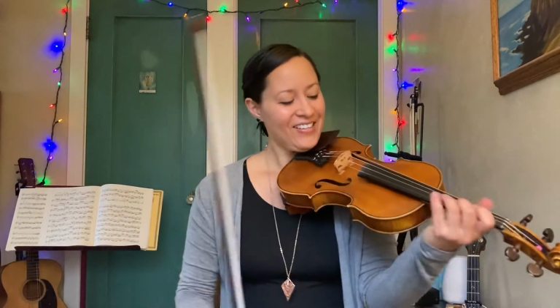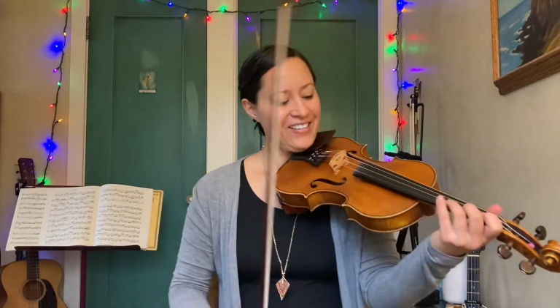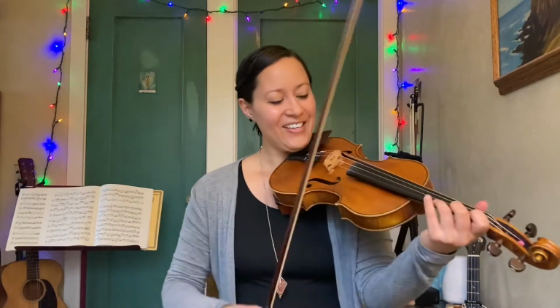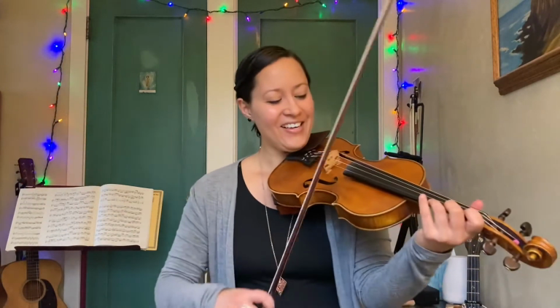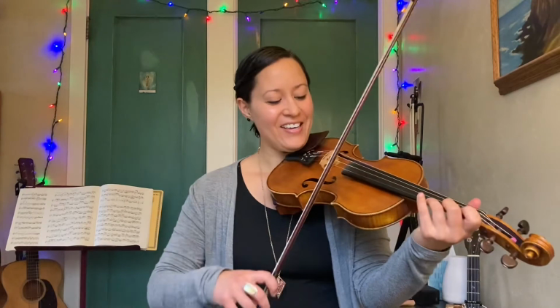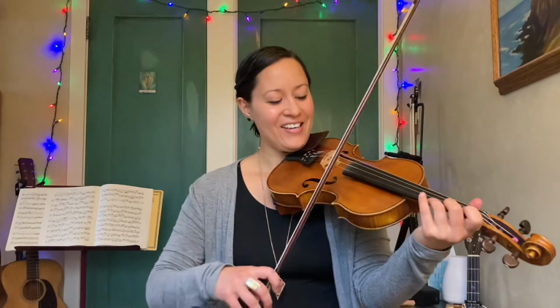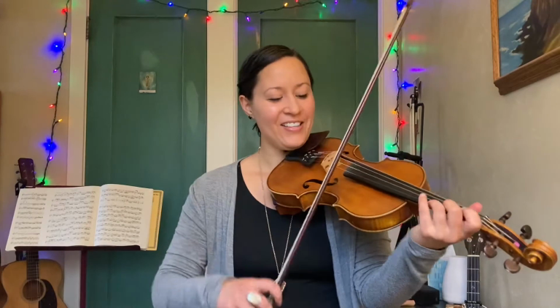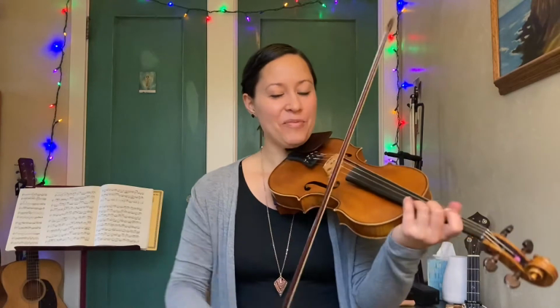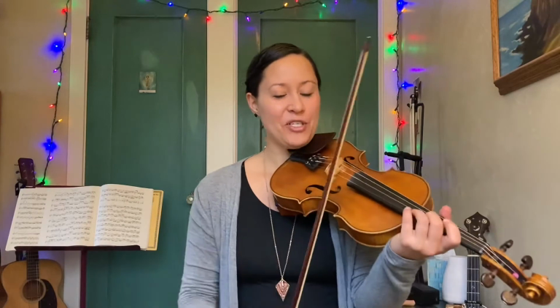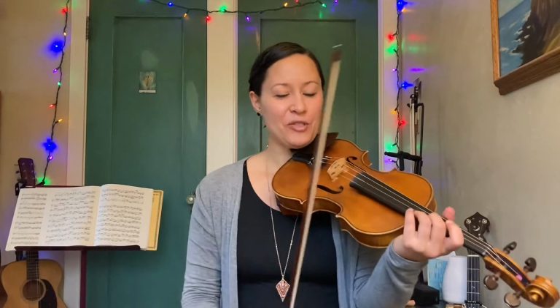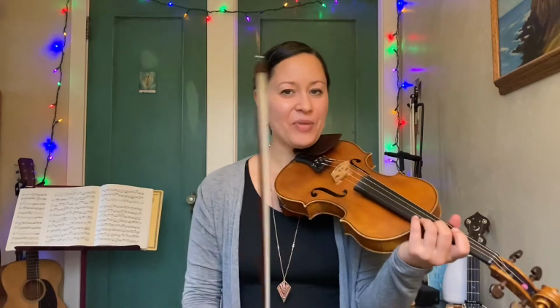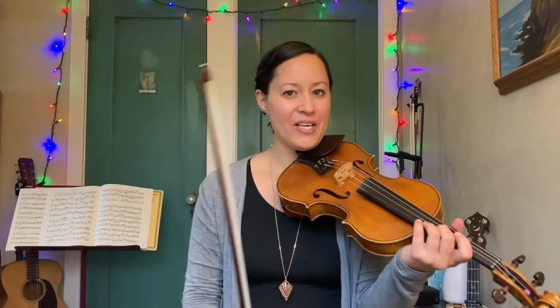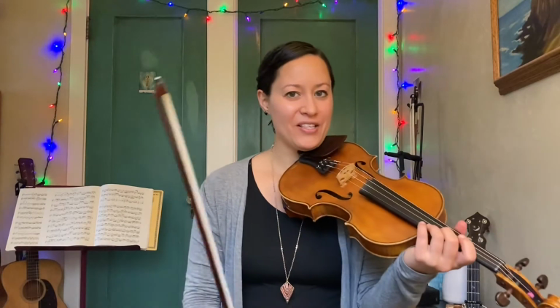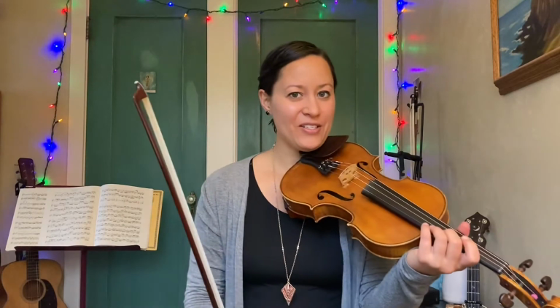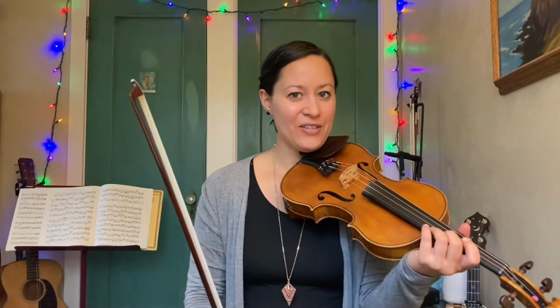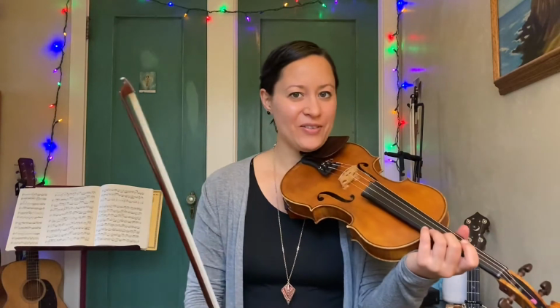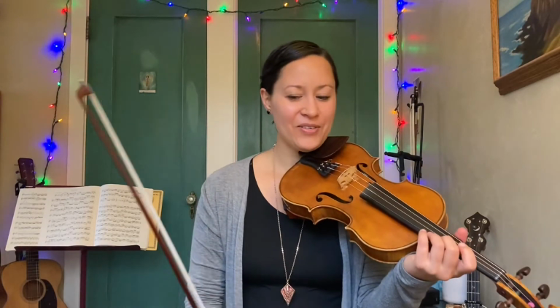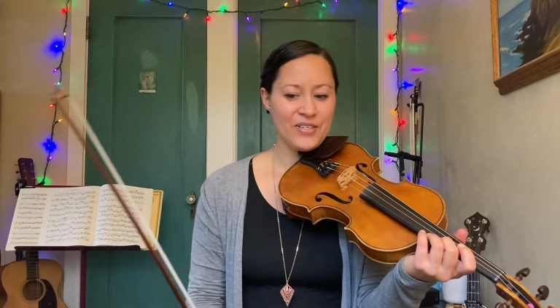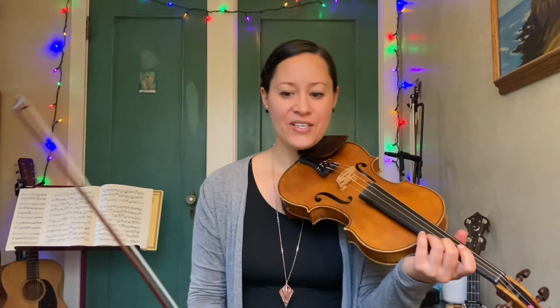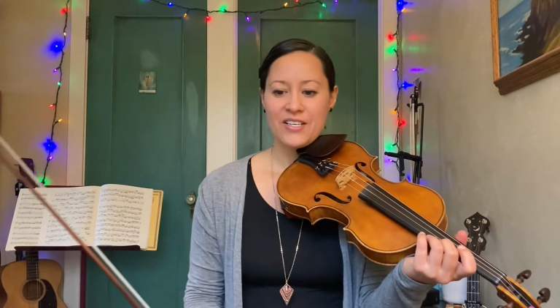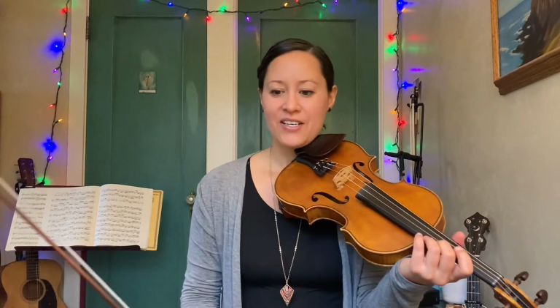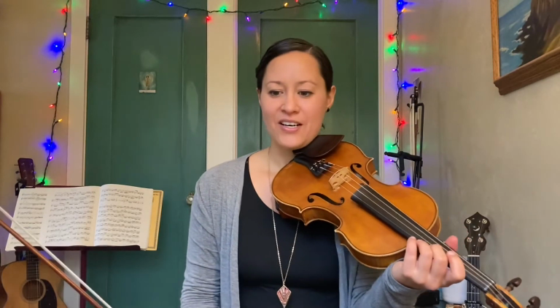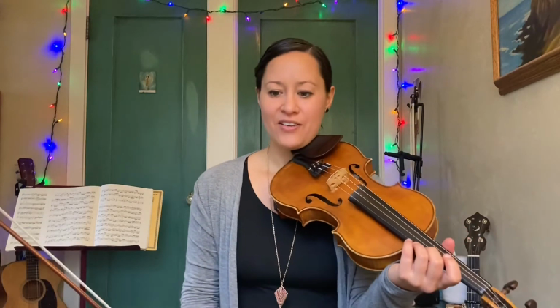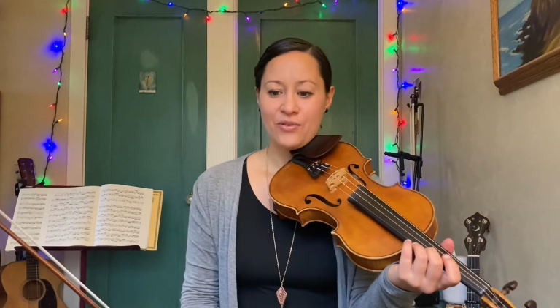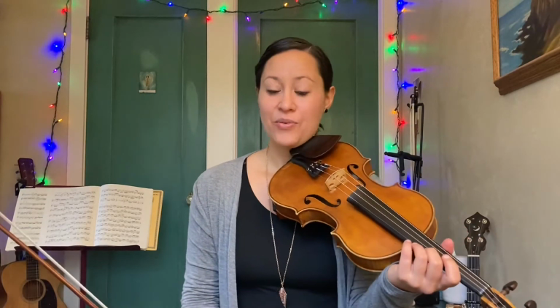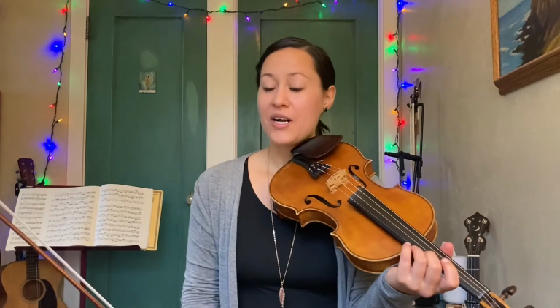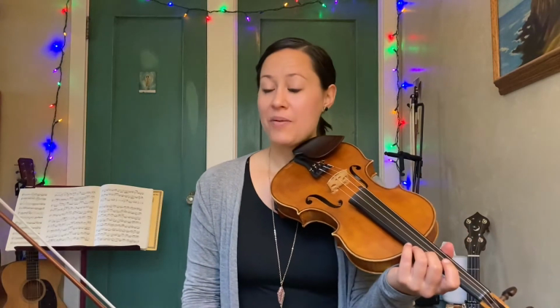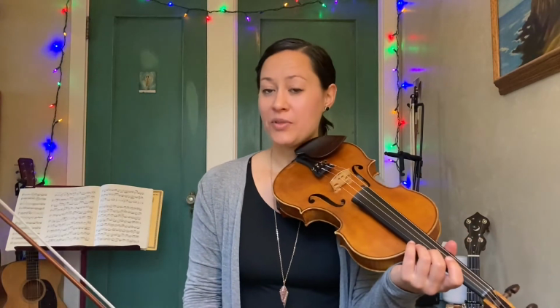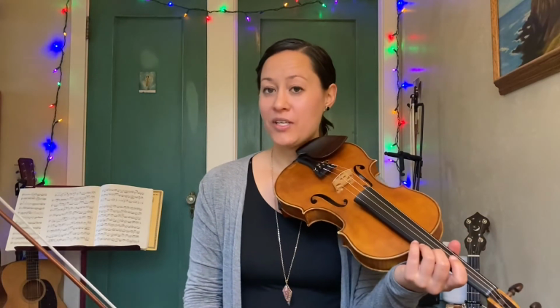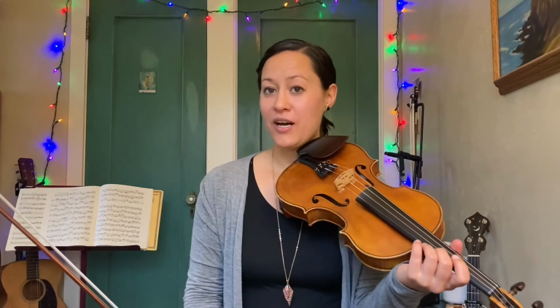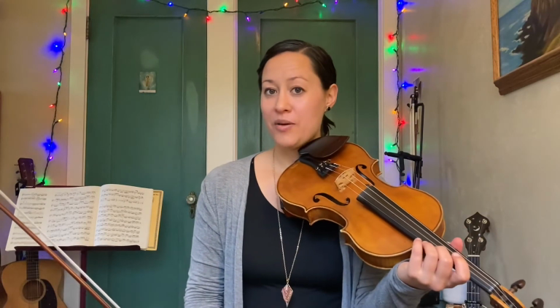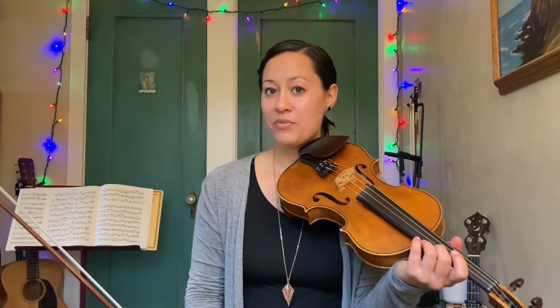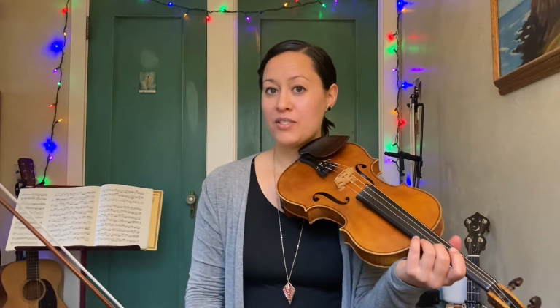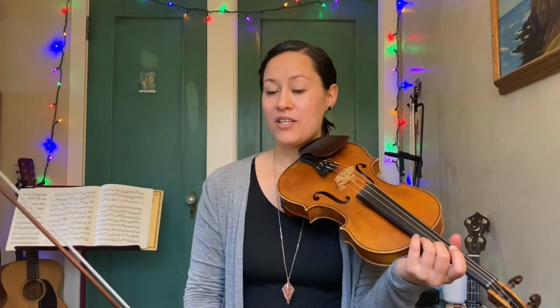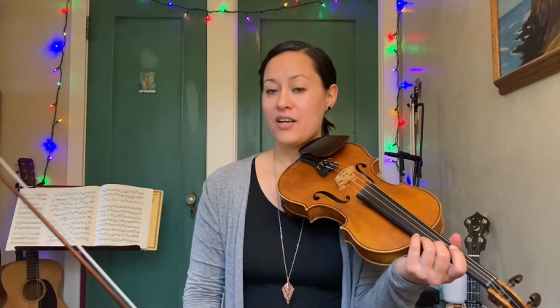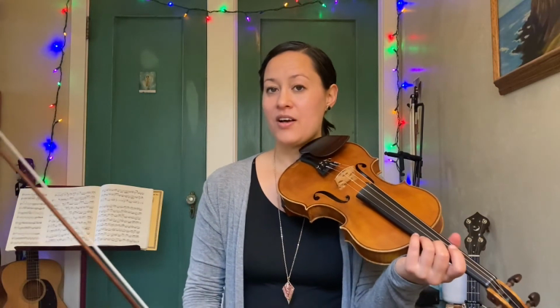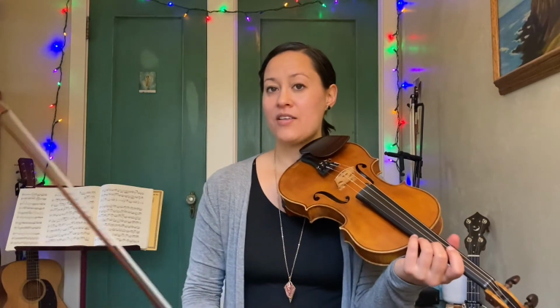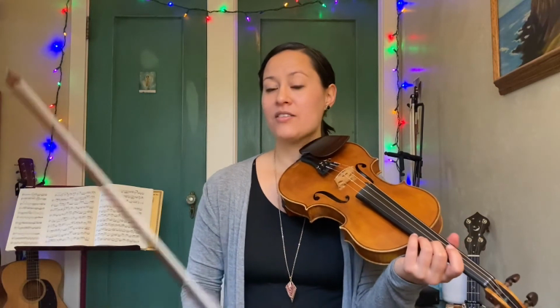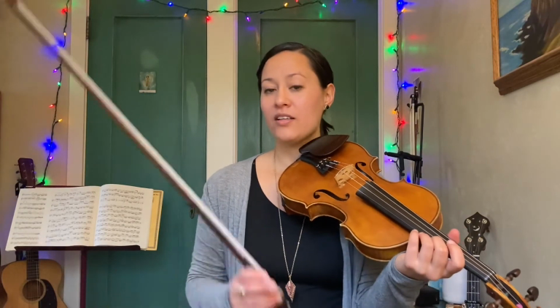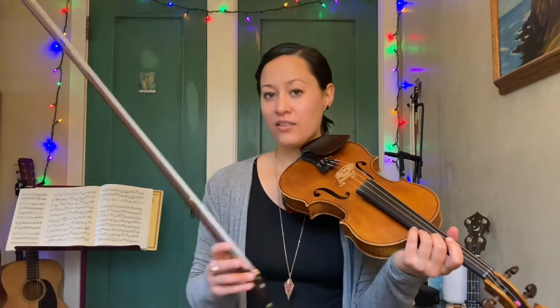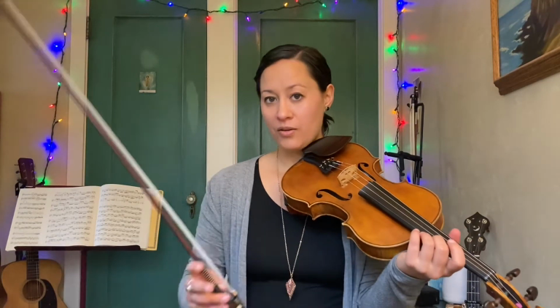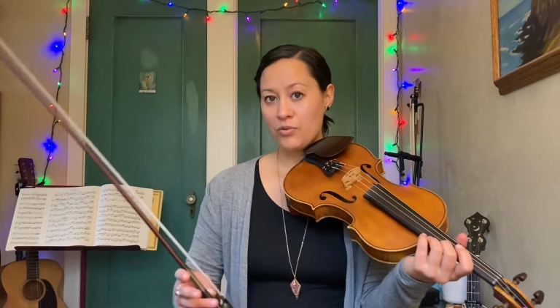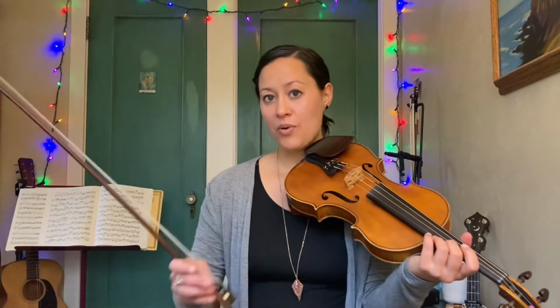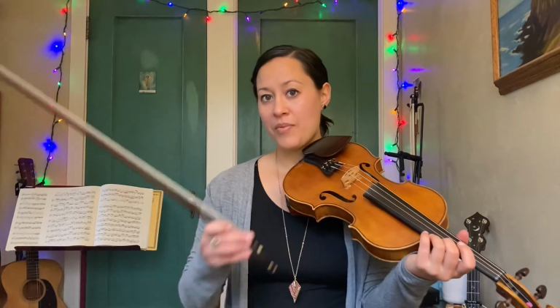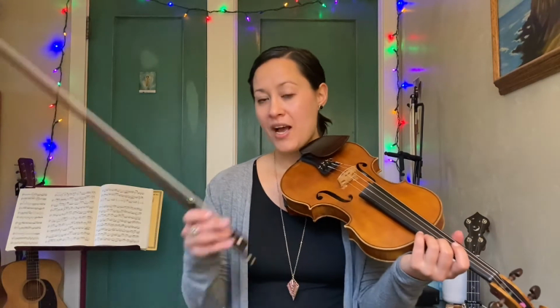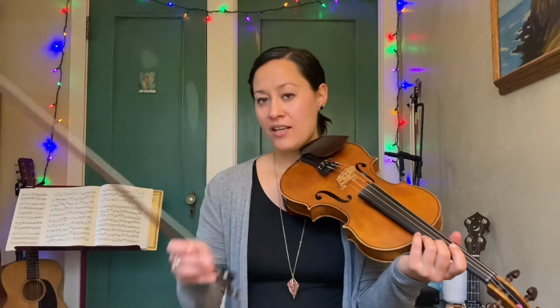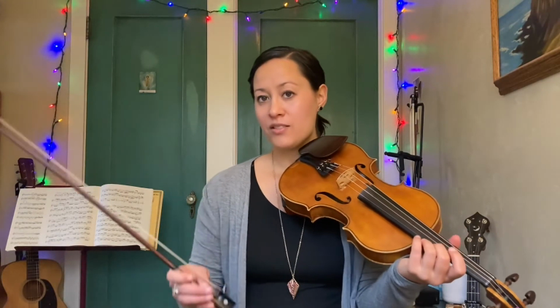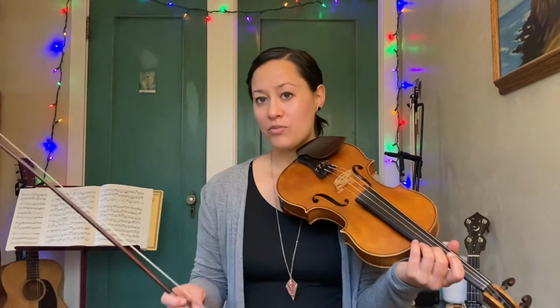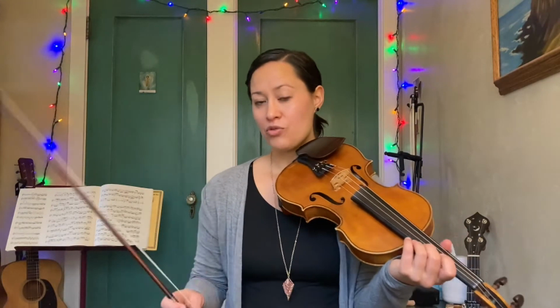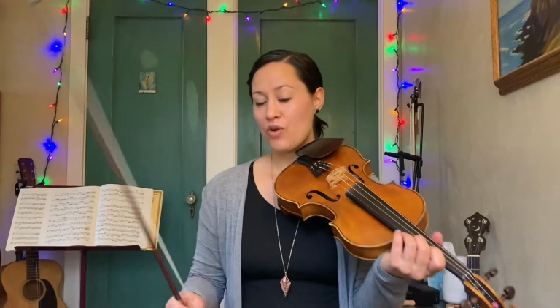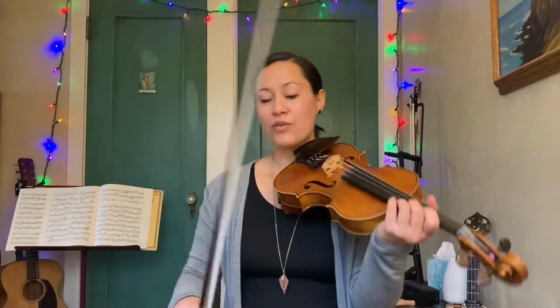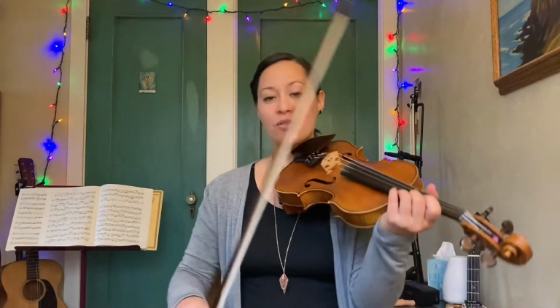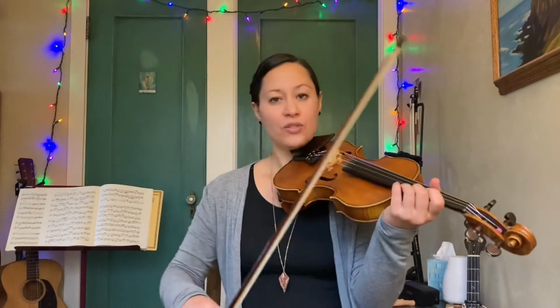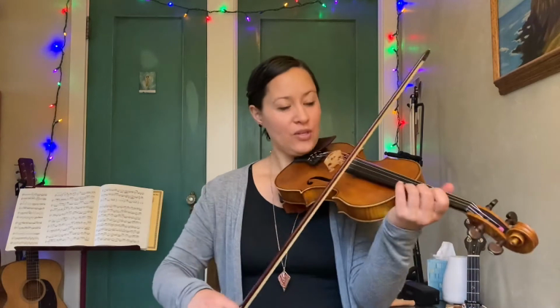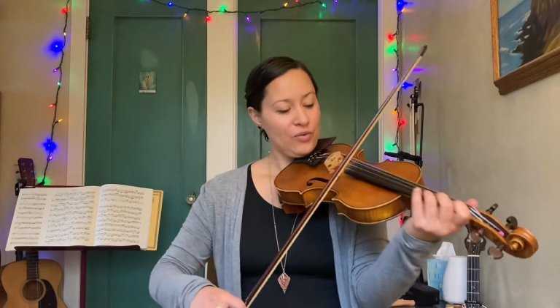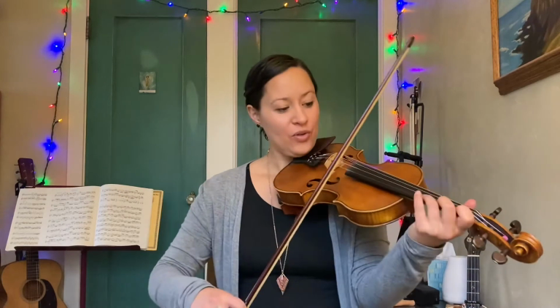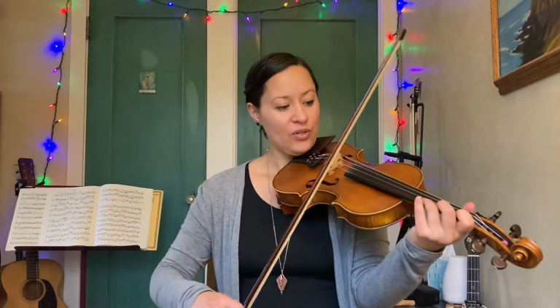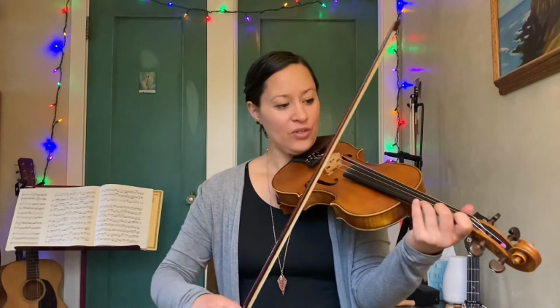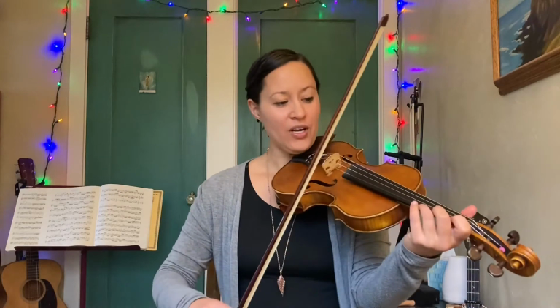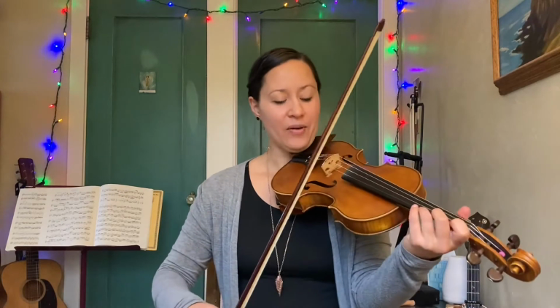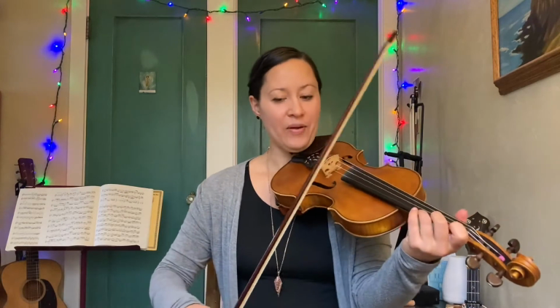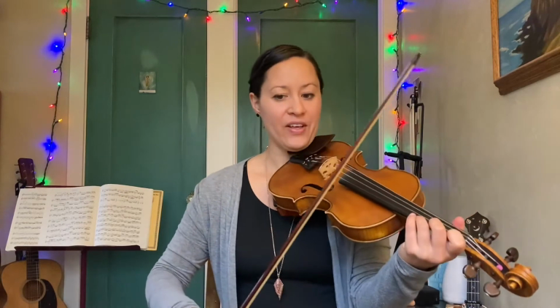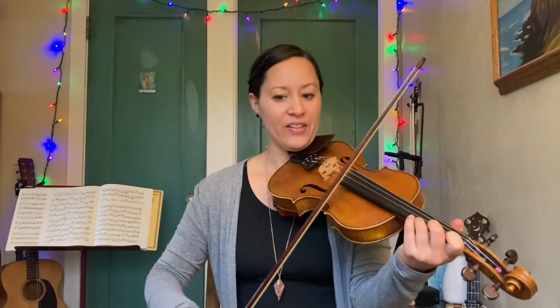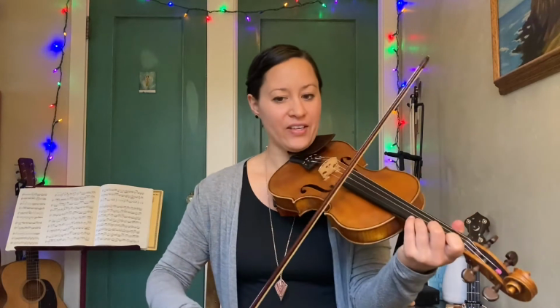Let me just play the tune through a couple times. The second time through, I'm going to add some drones, and we'll talk about that later.